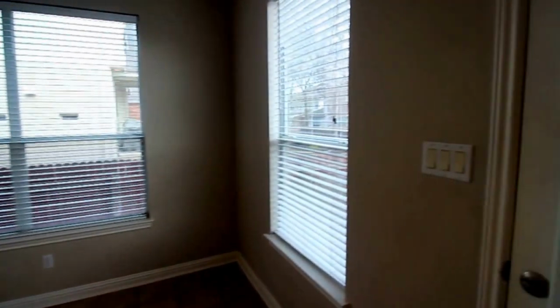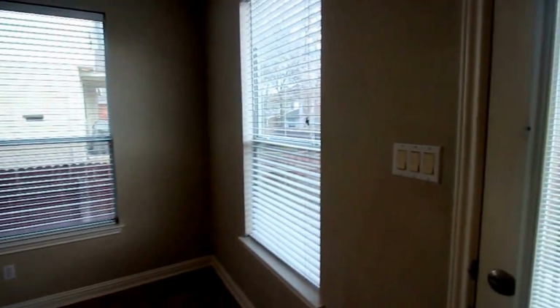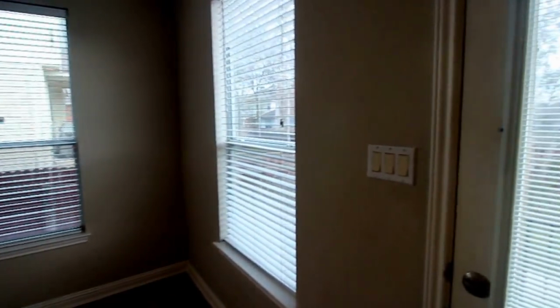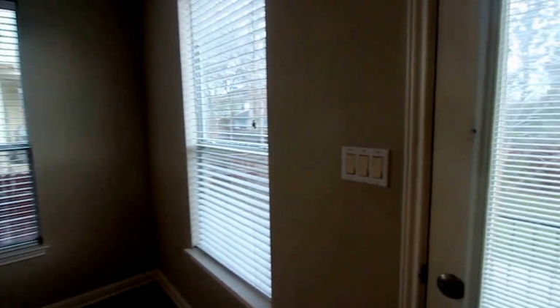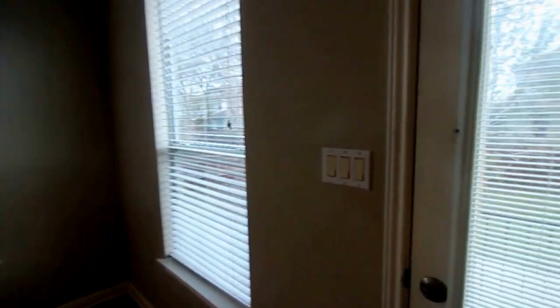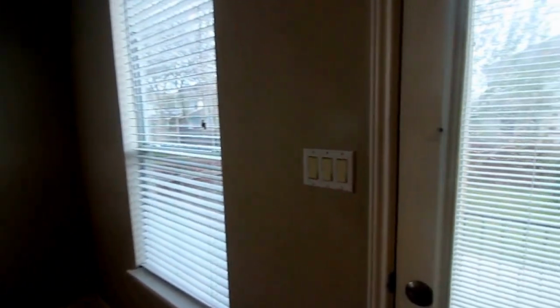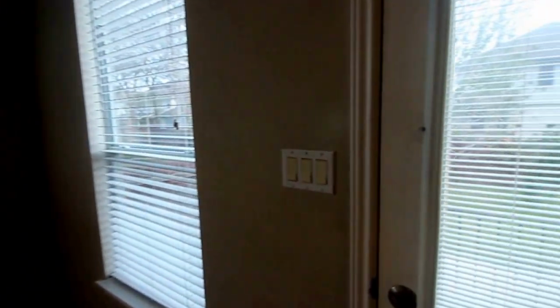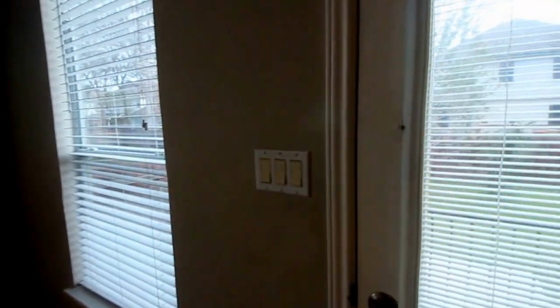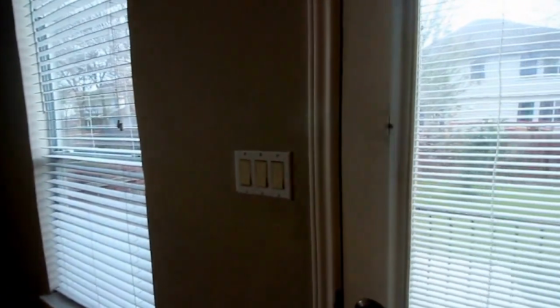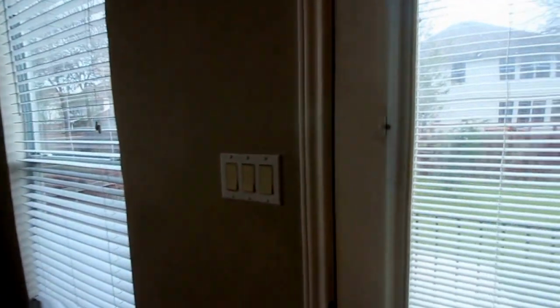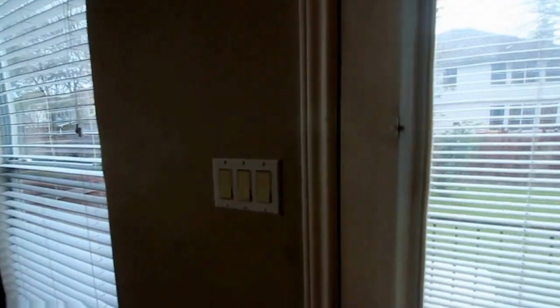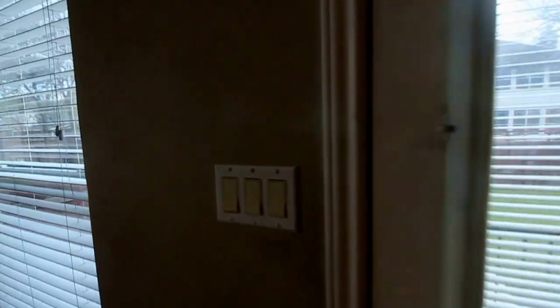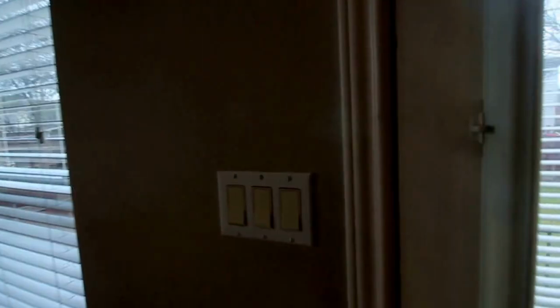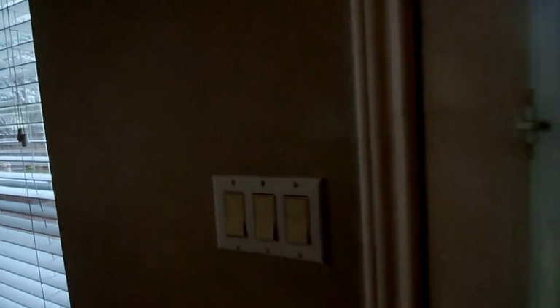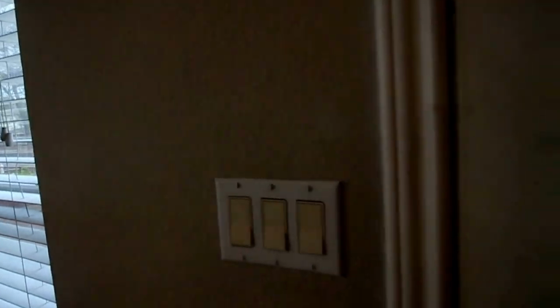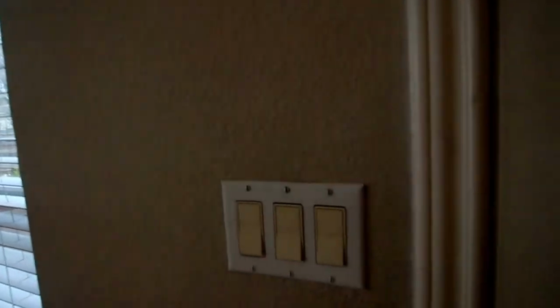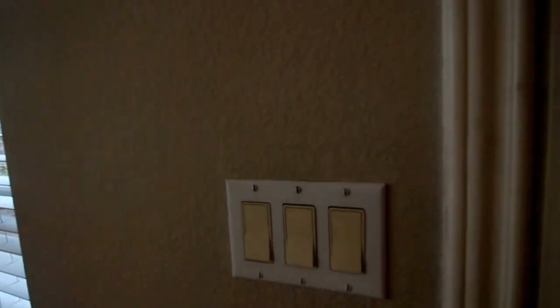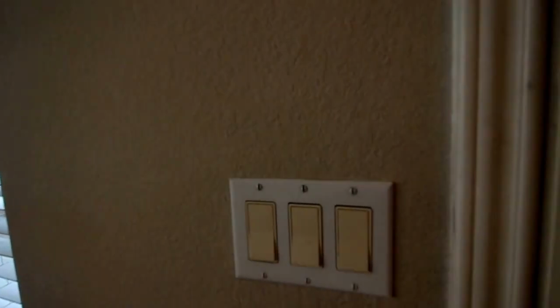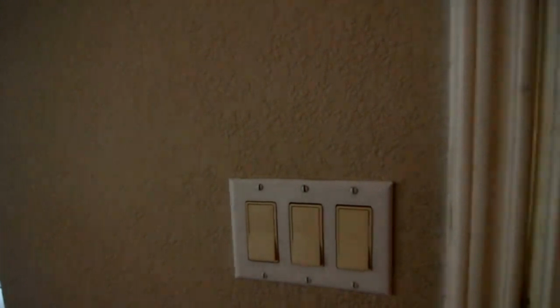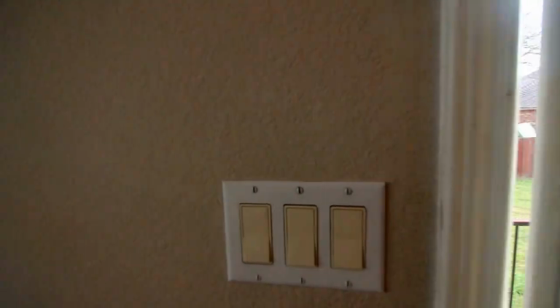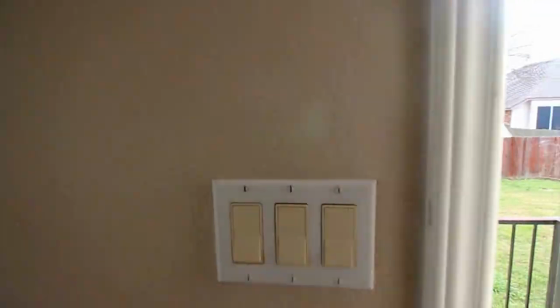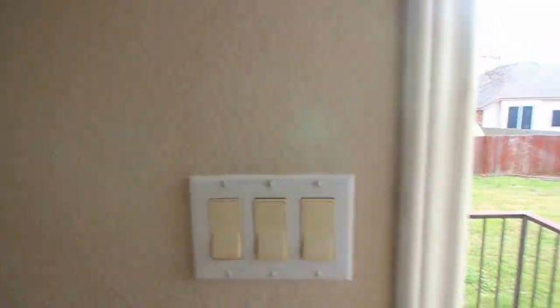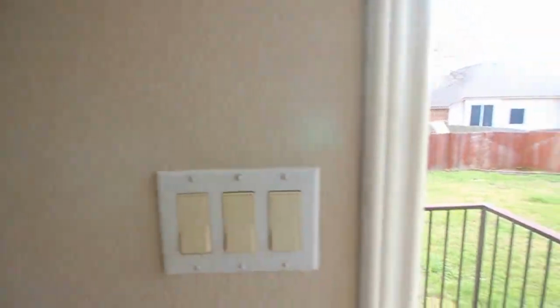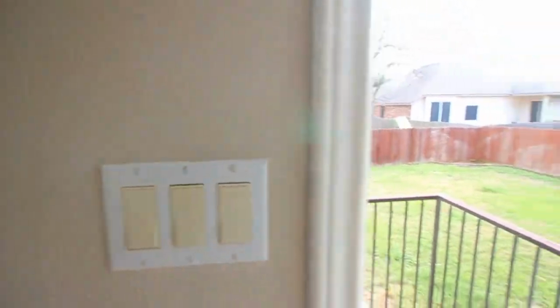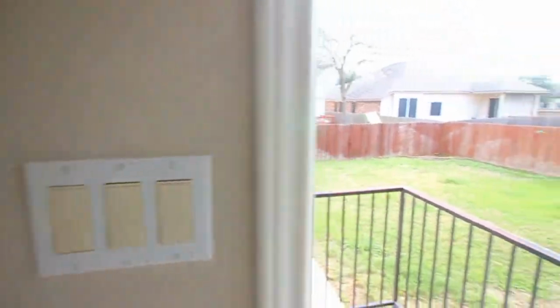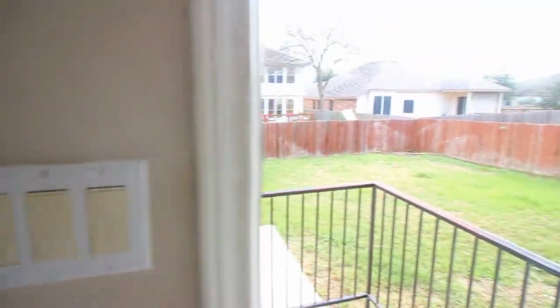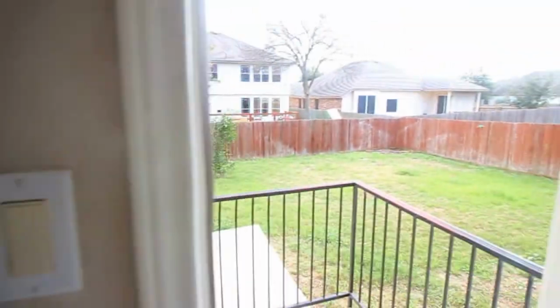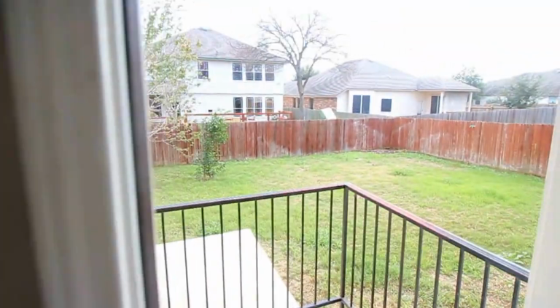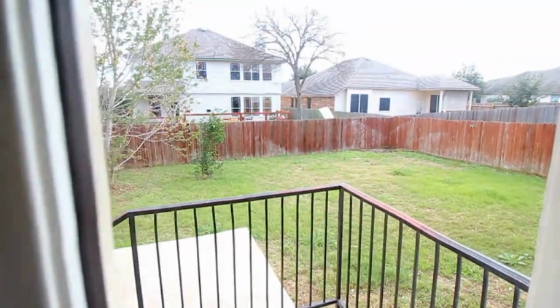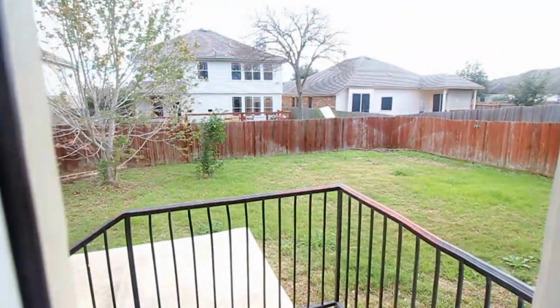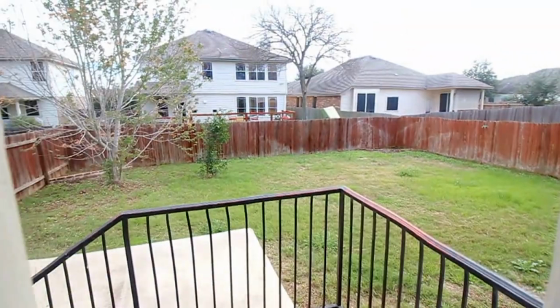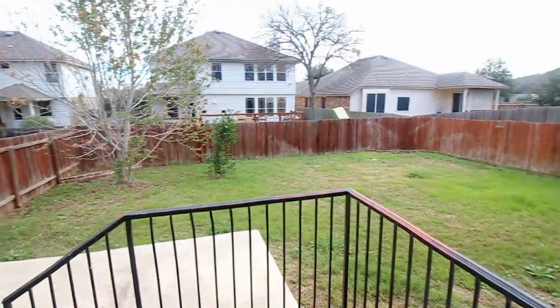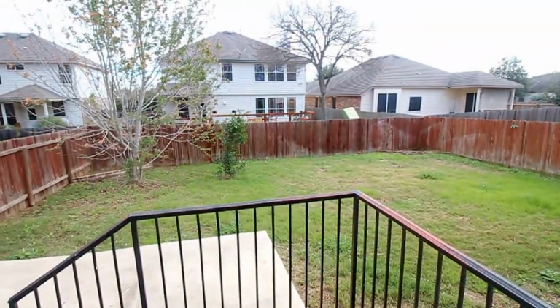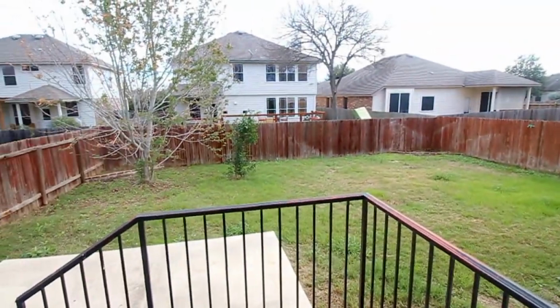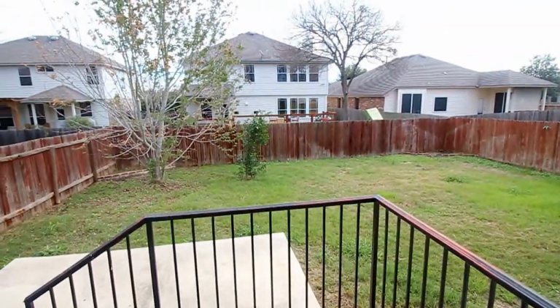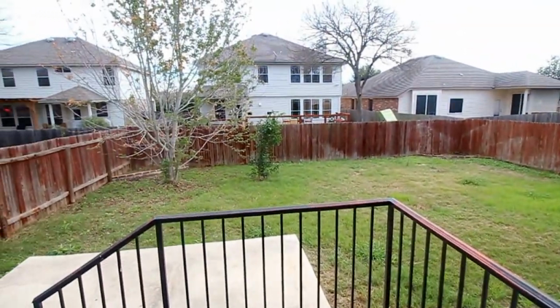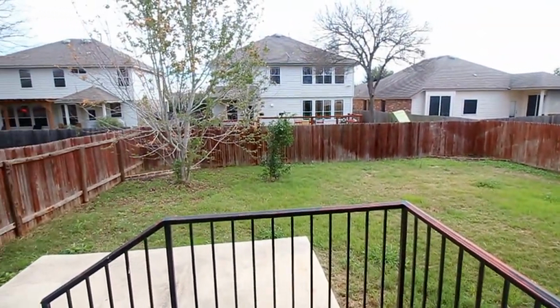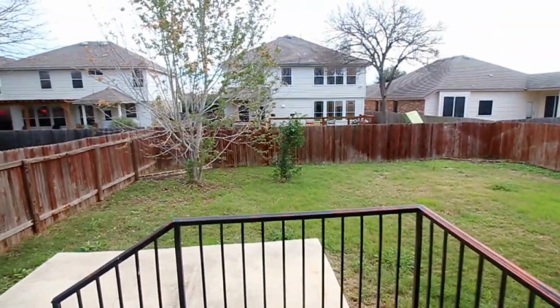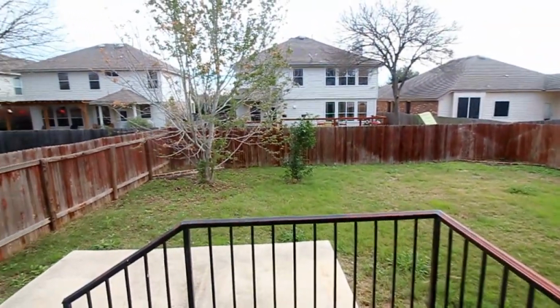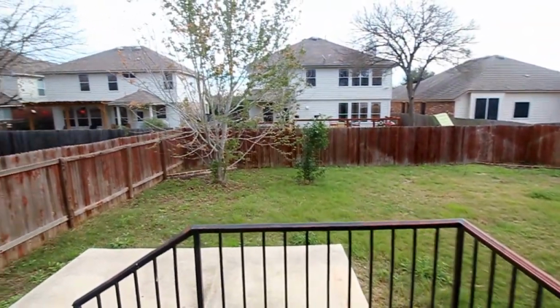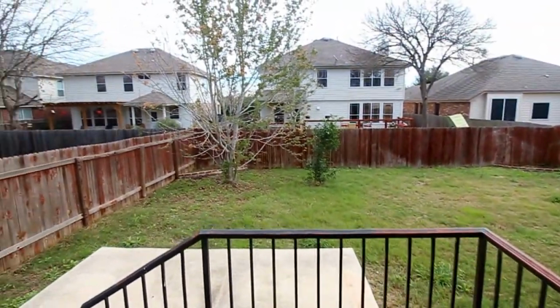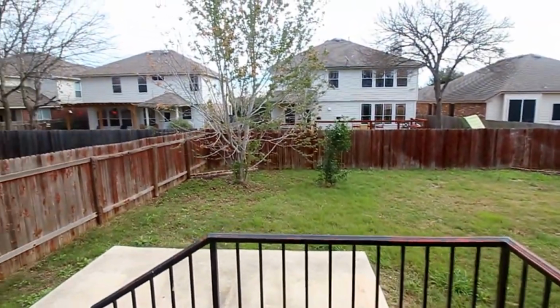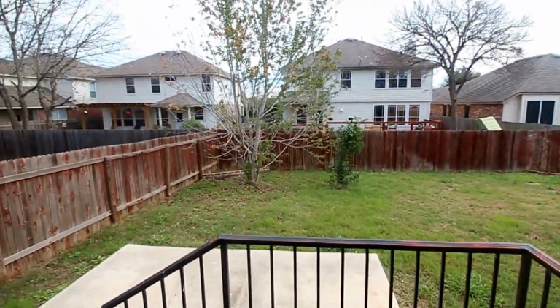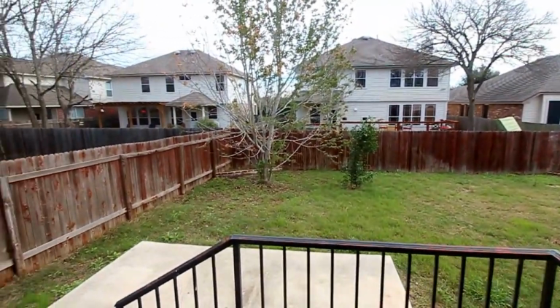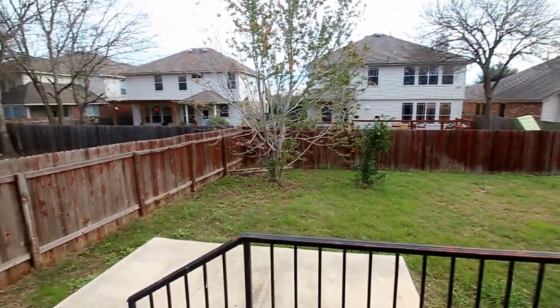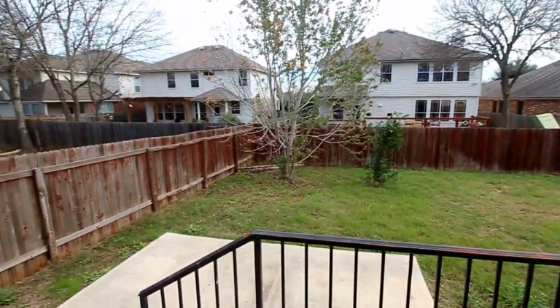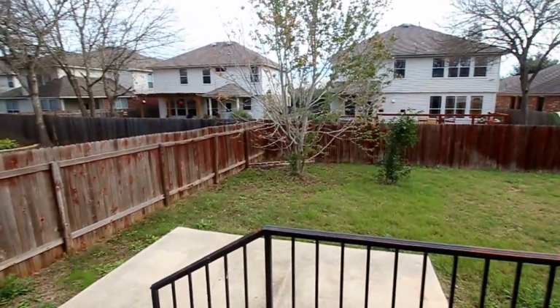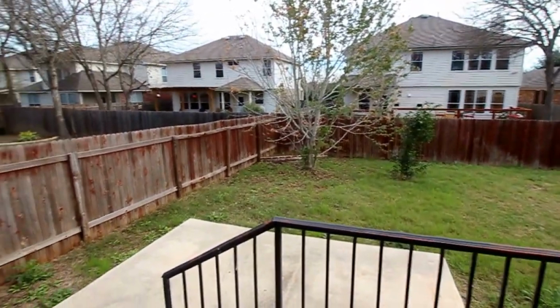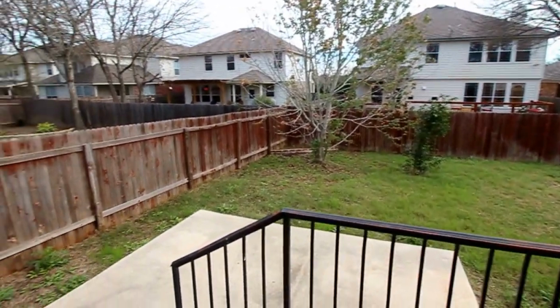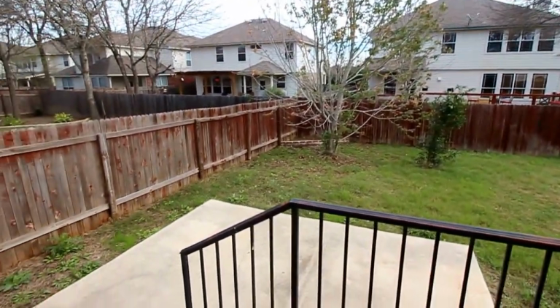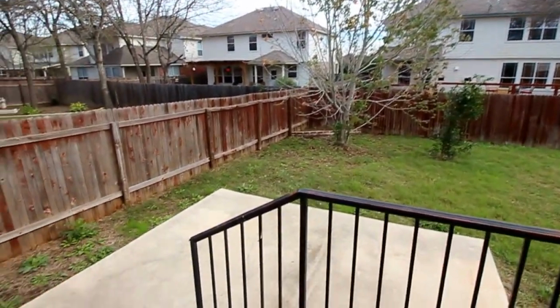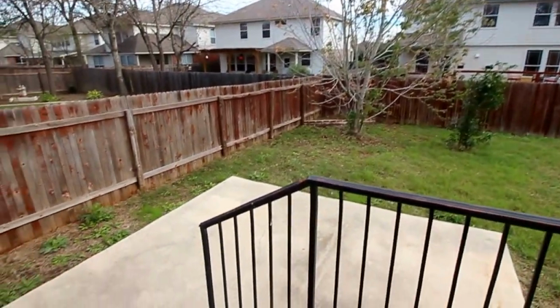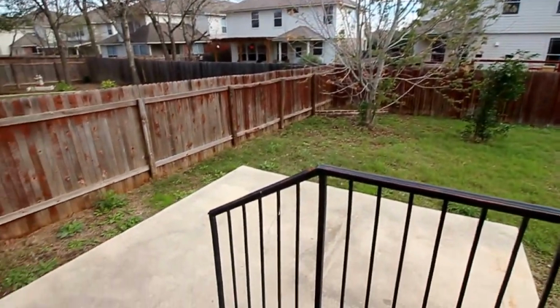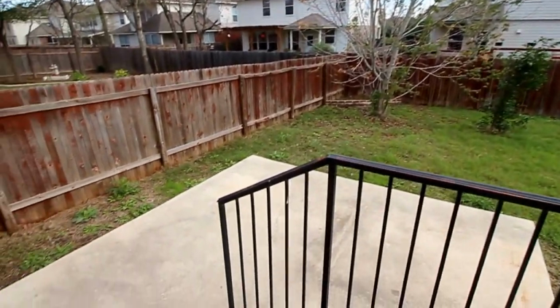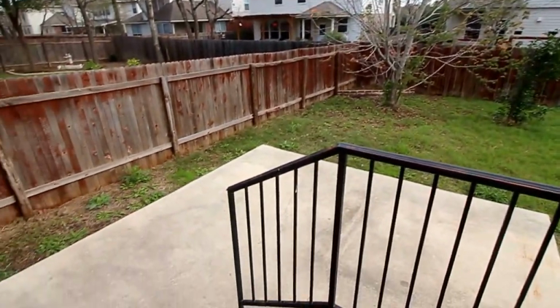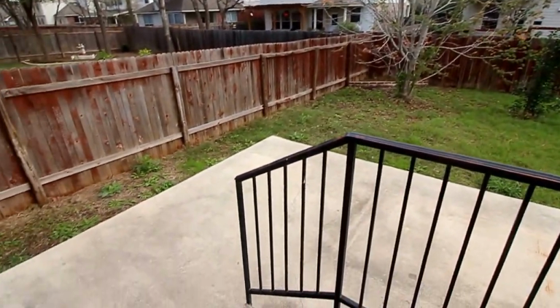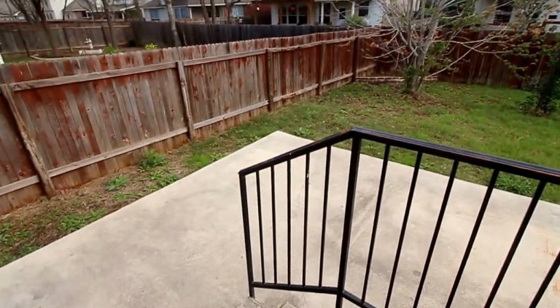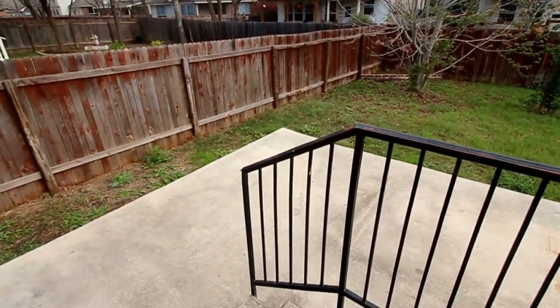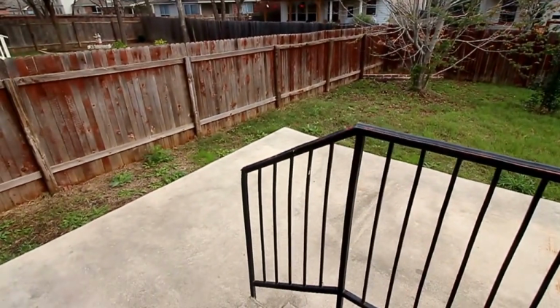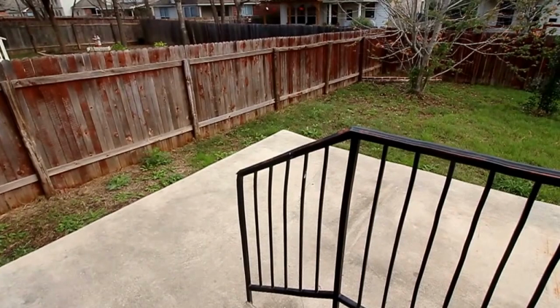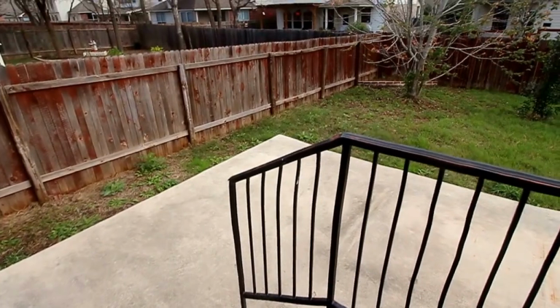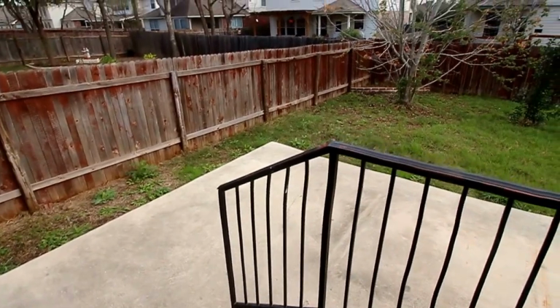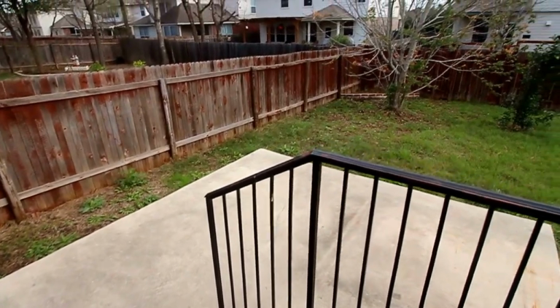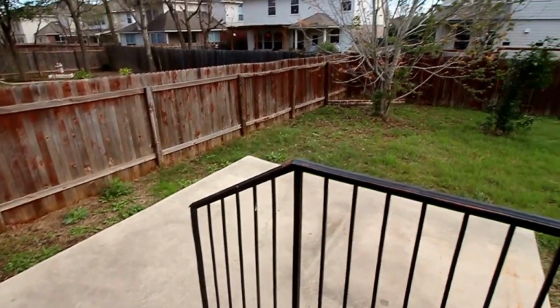And to conclude today's tour, the backyard. Here we are in the backyard, with a step down to a little patio.